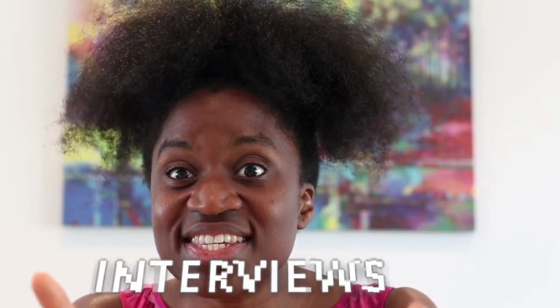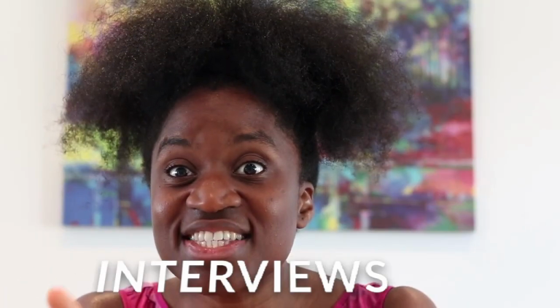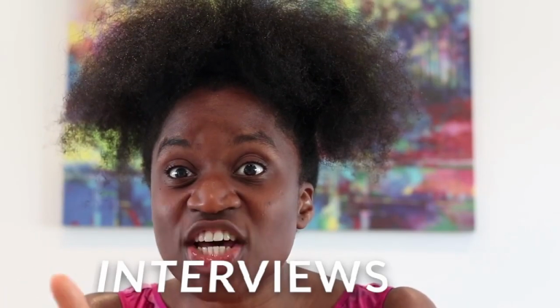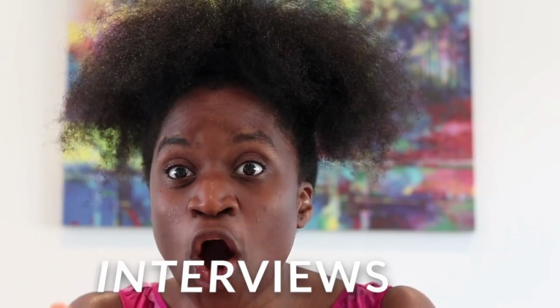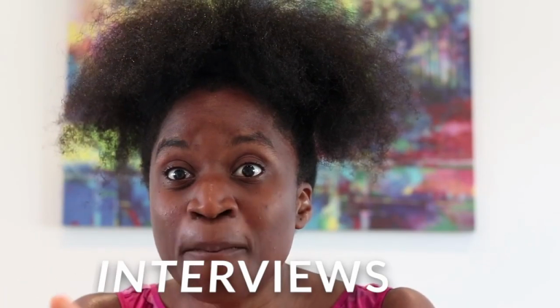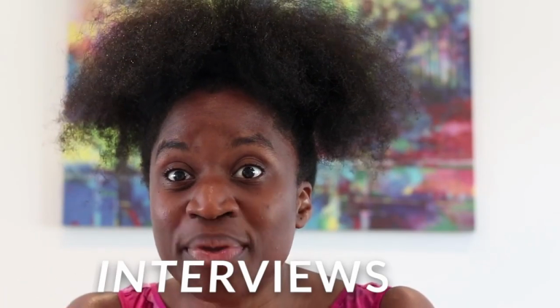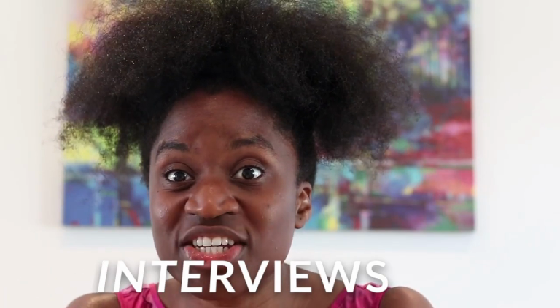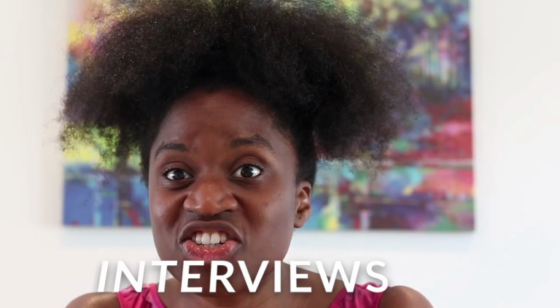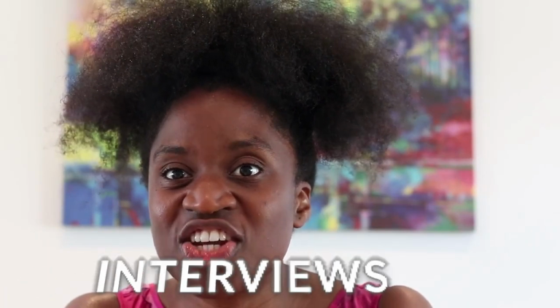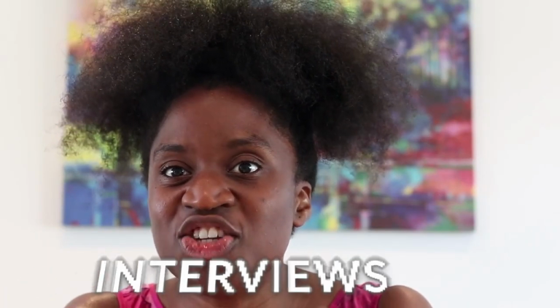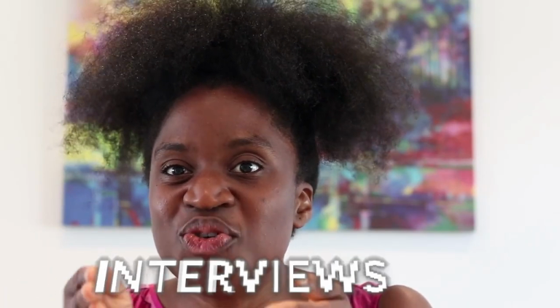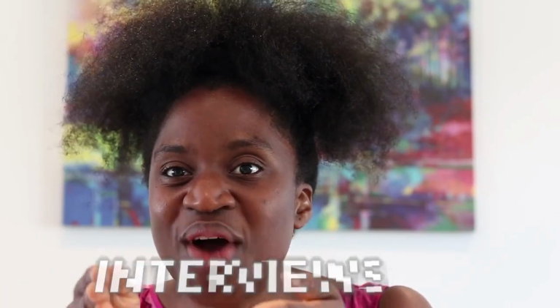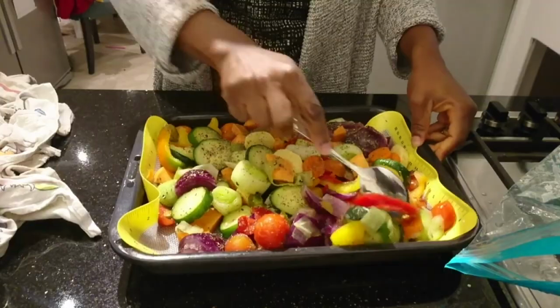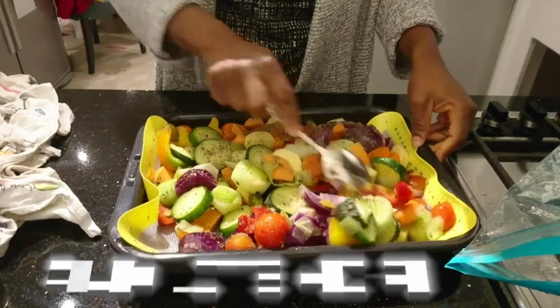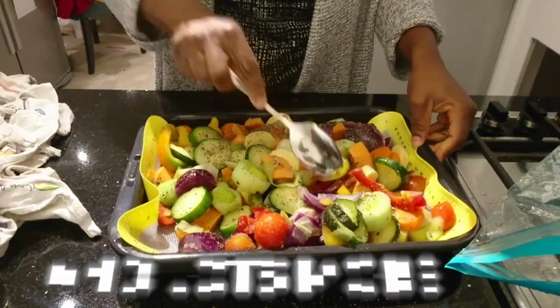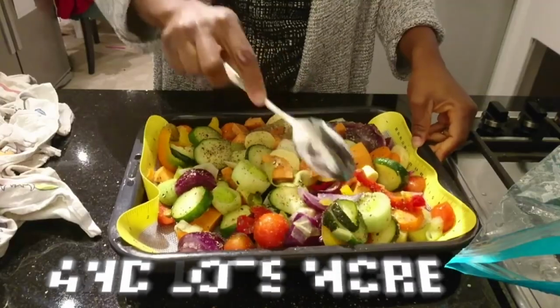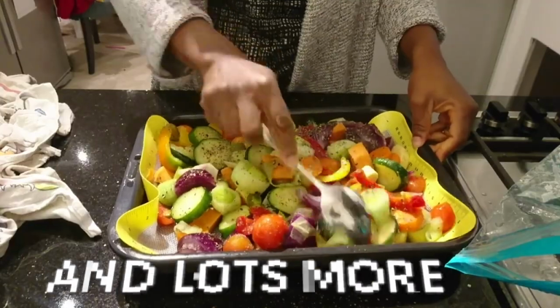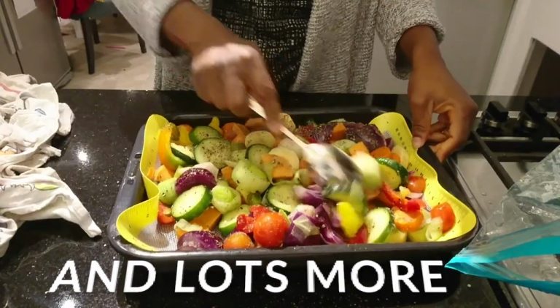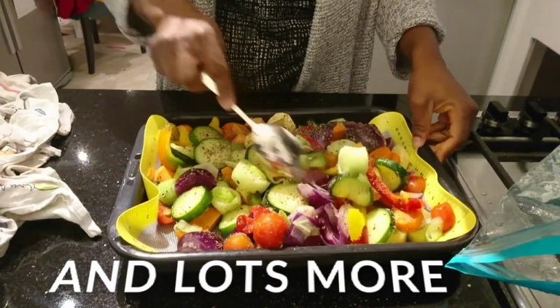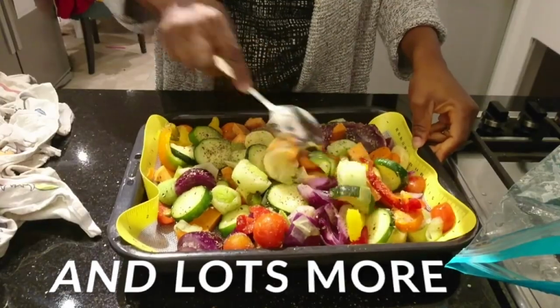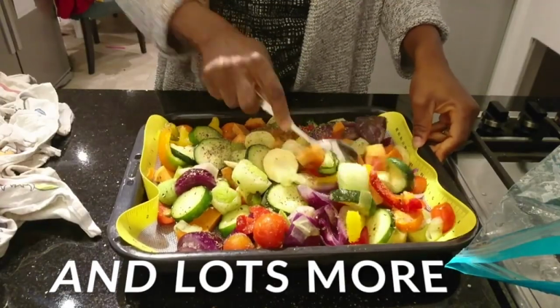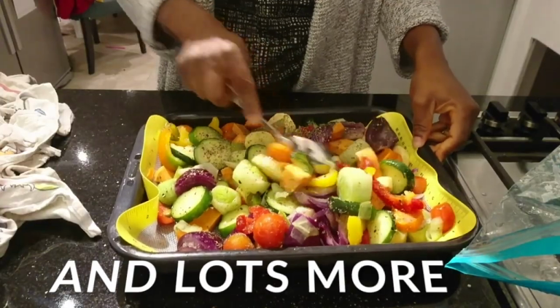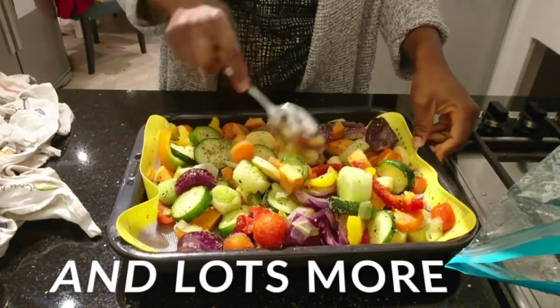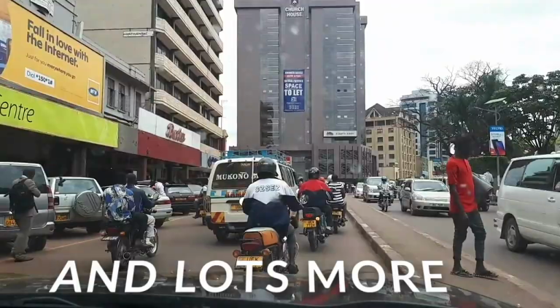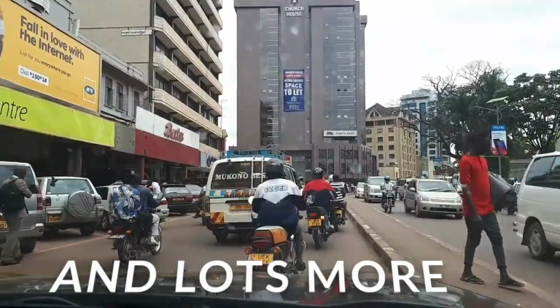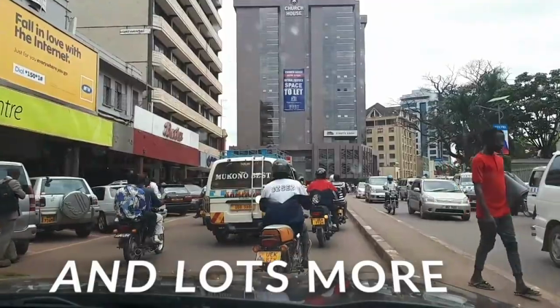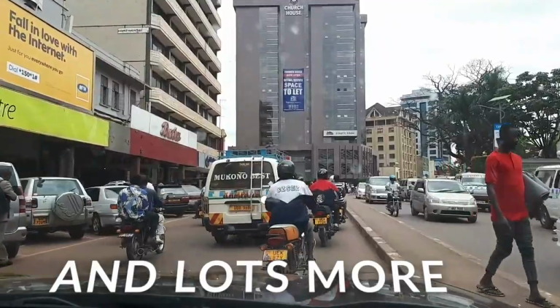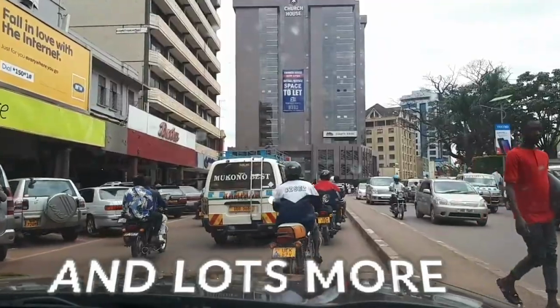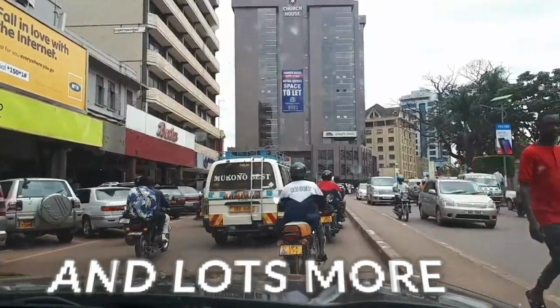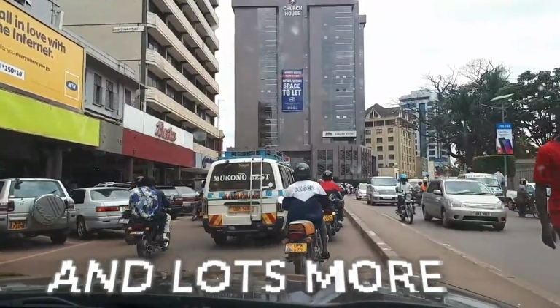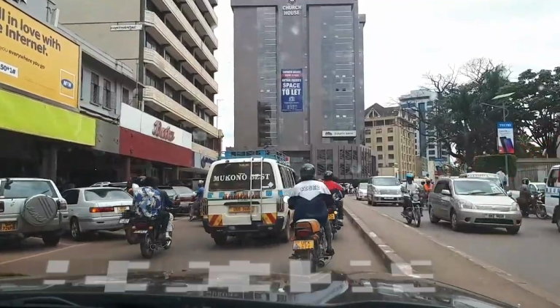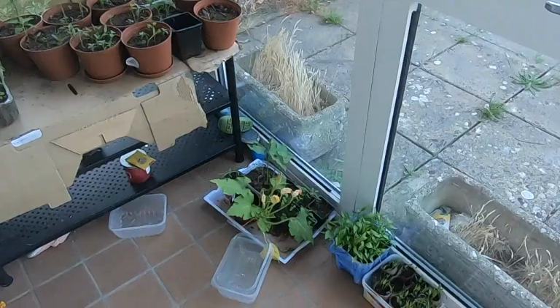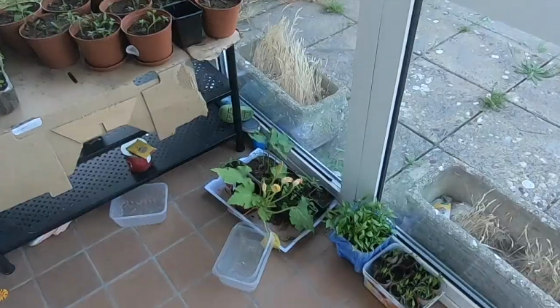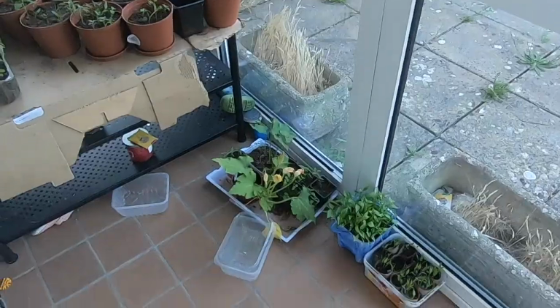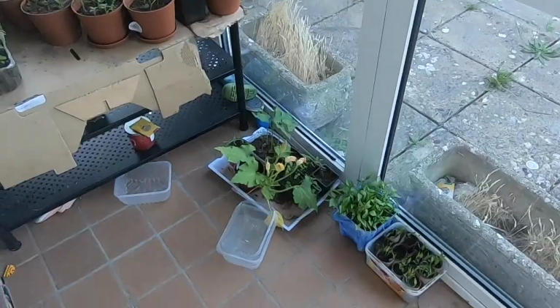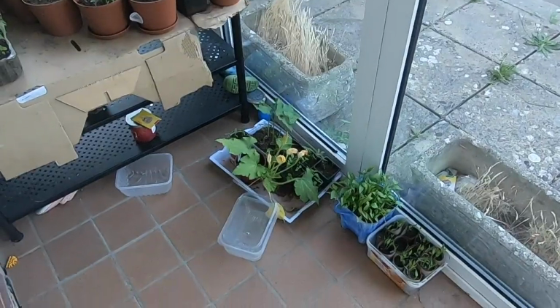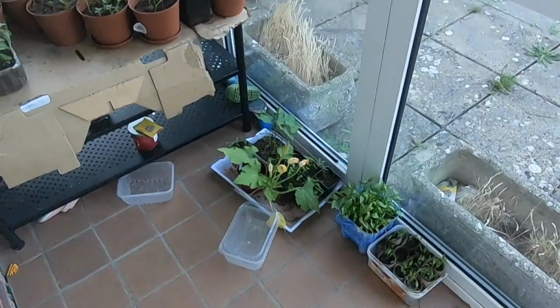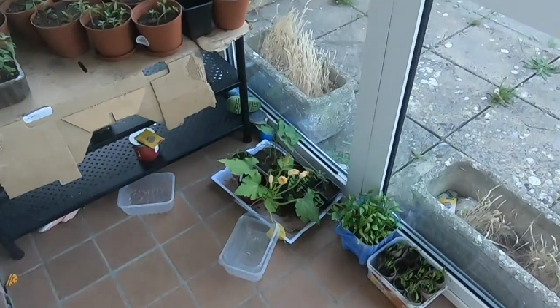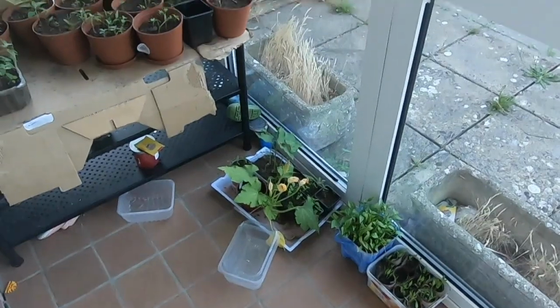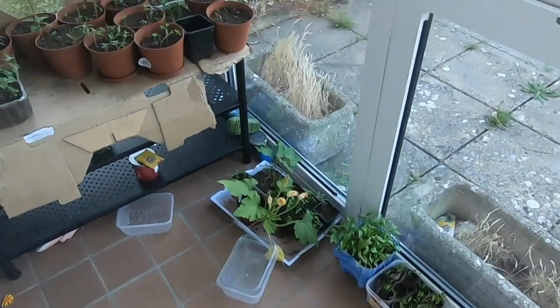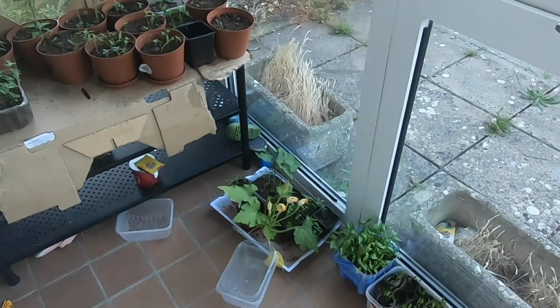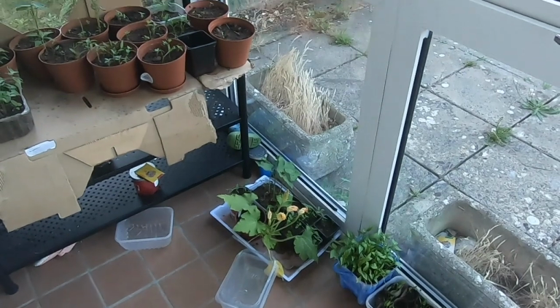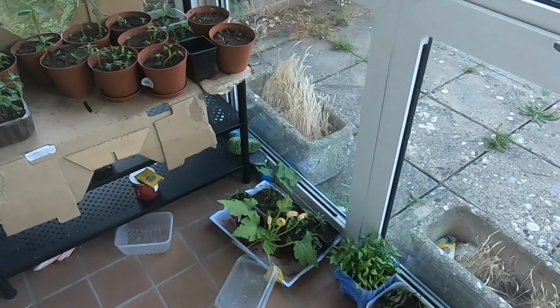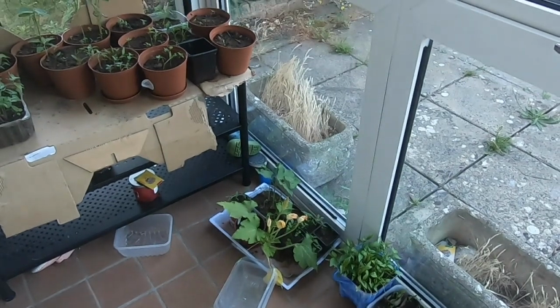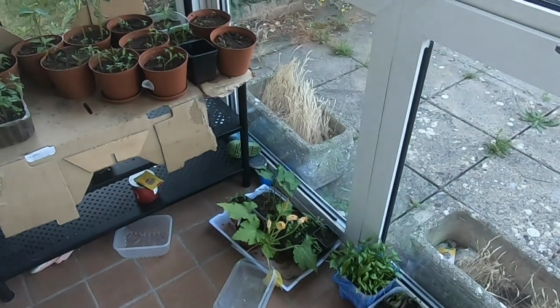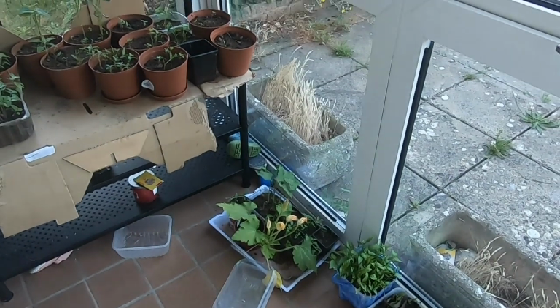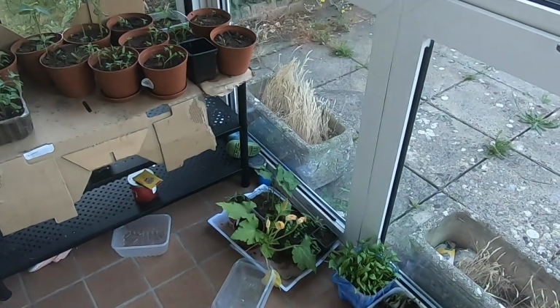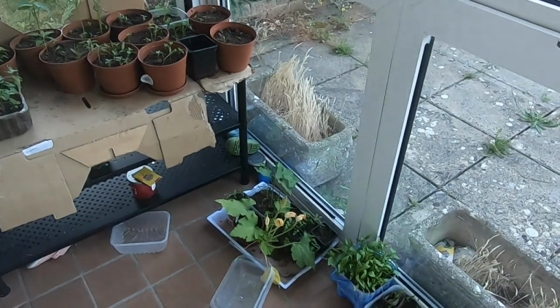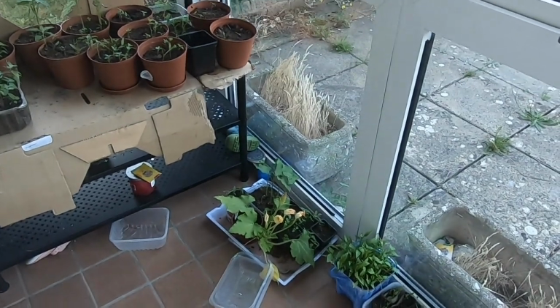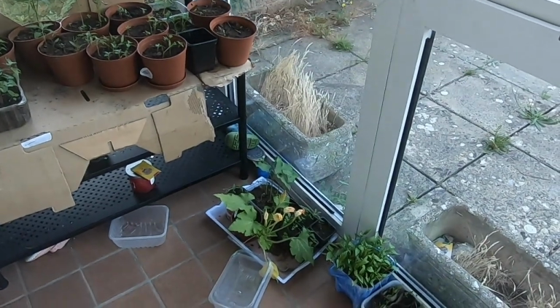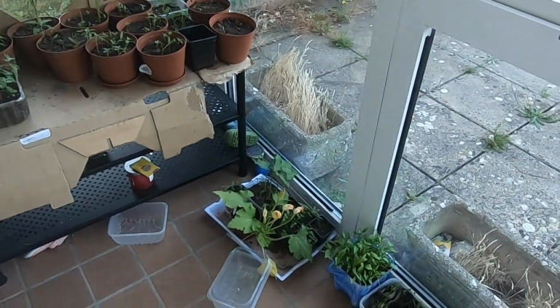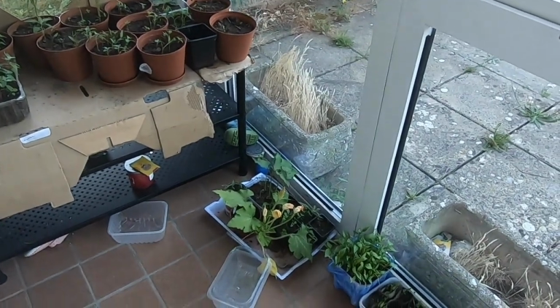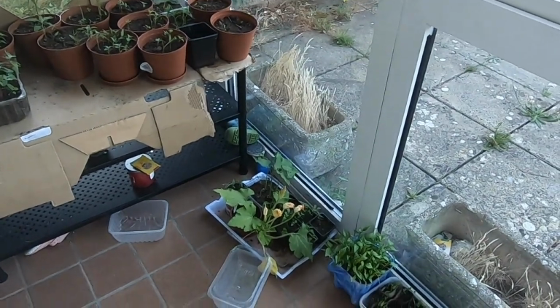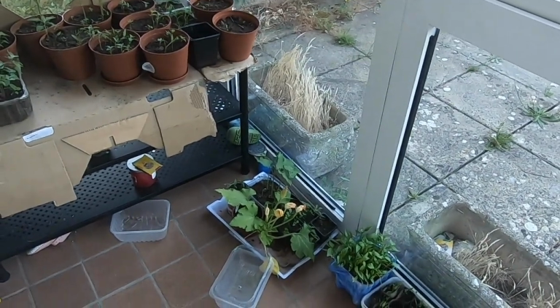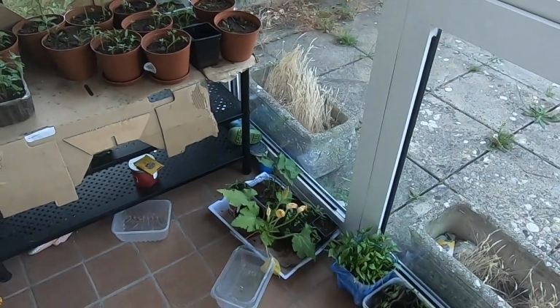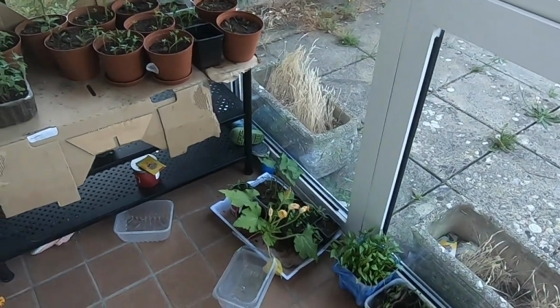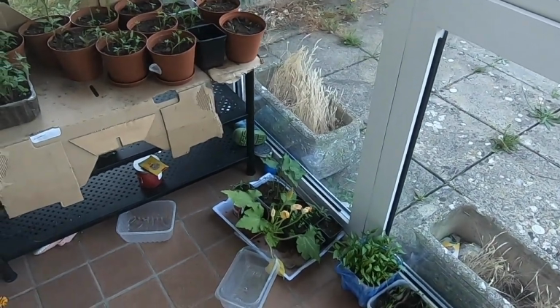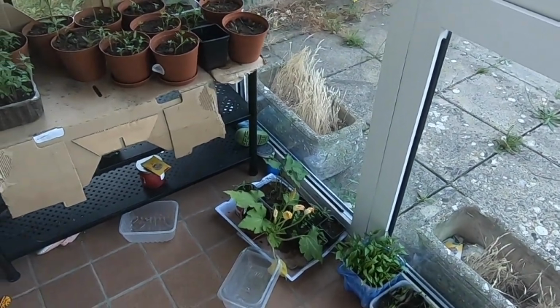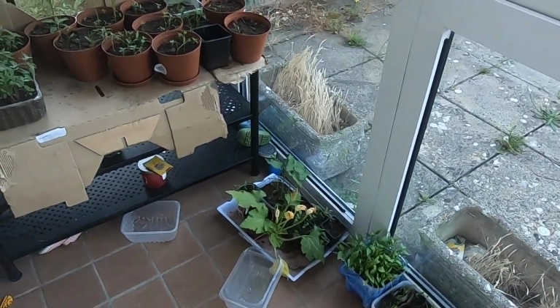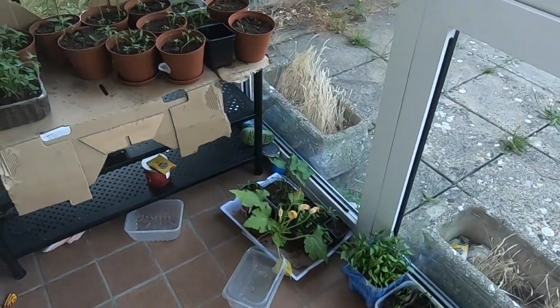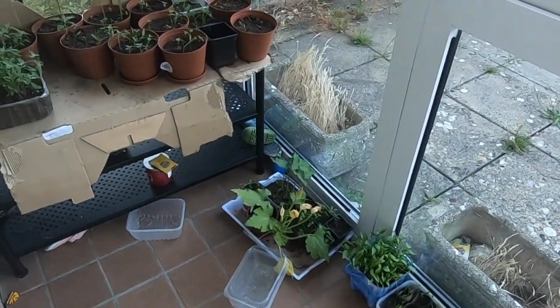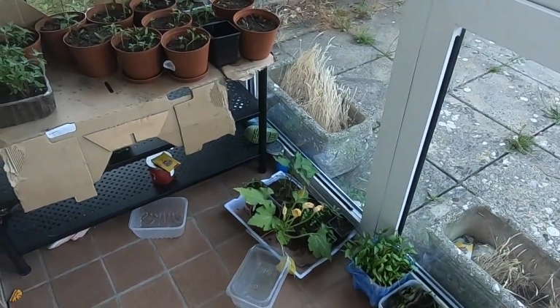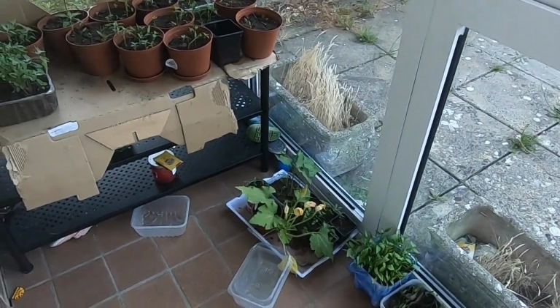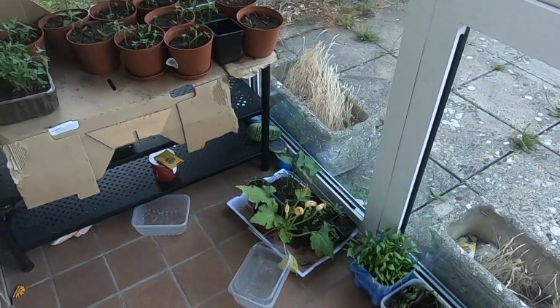Welcome to a producer's life. Today I'm doing a spot of gardening.